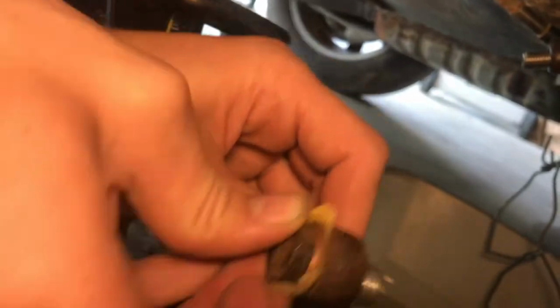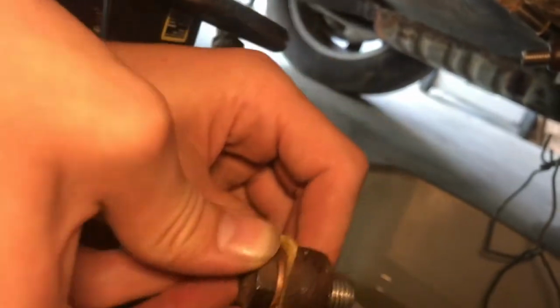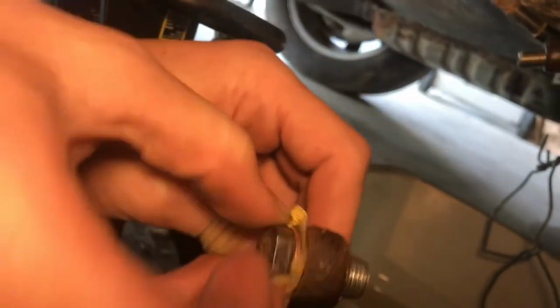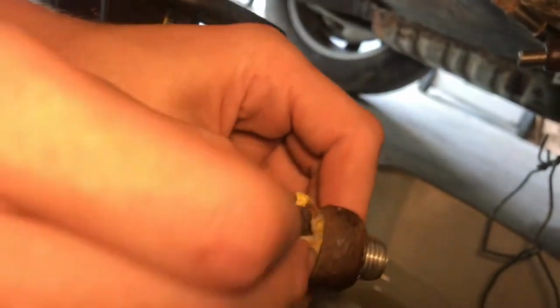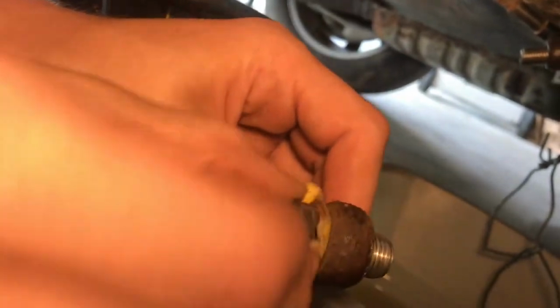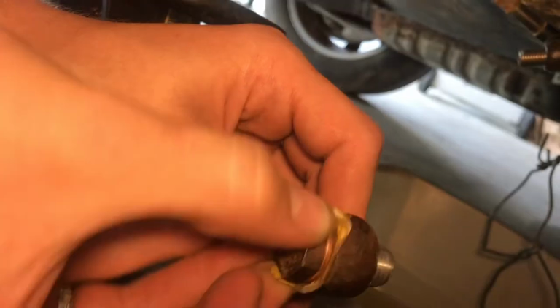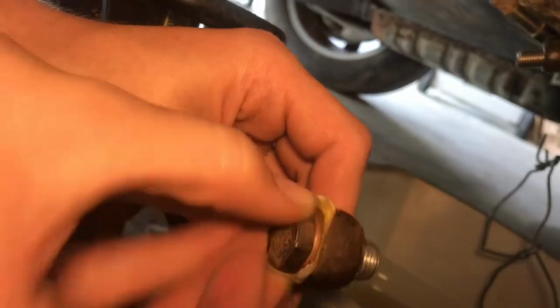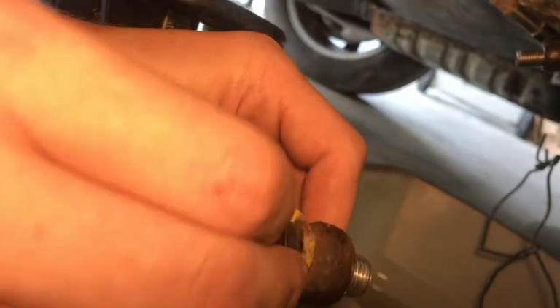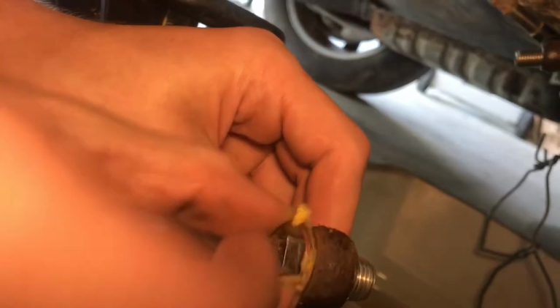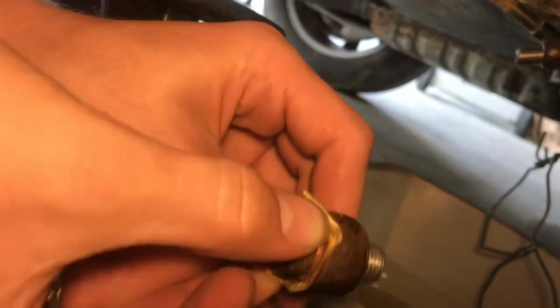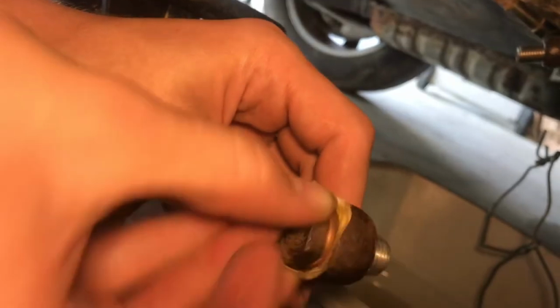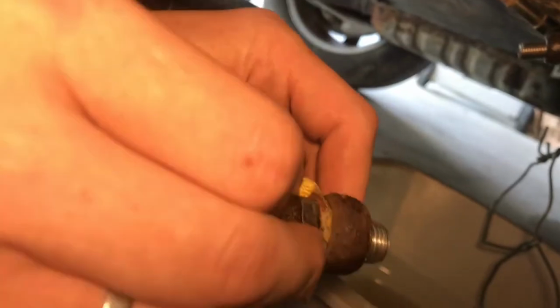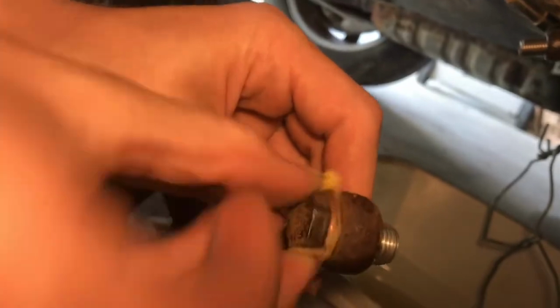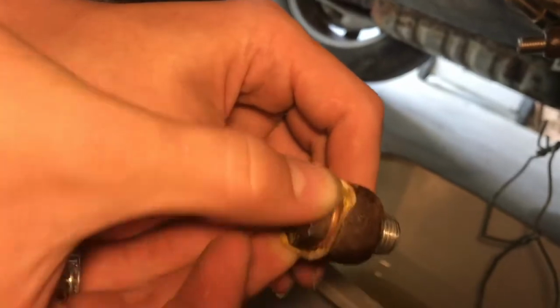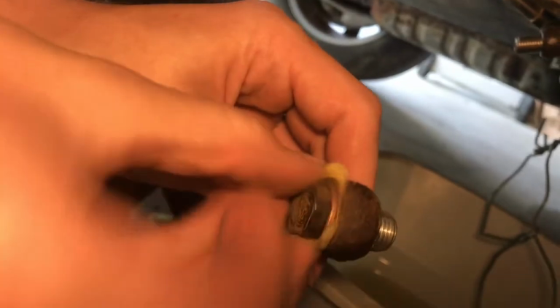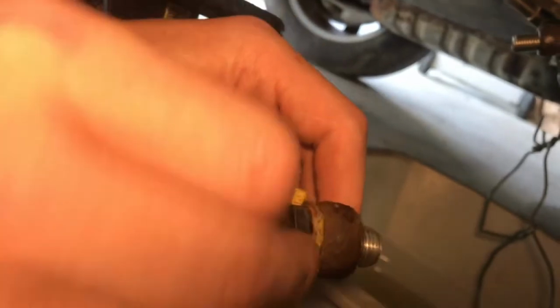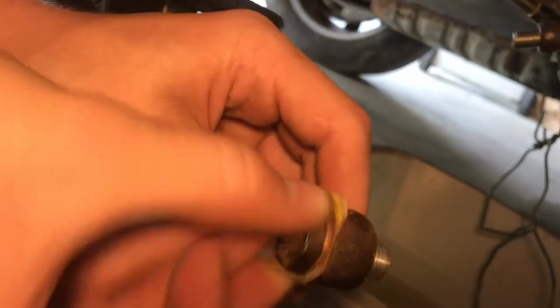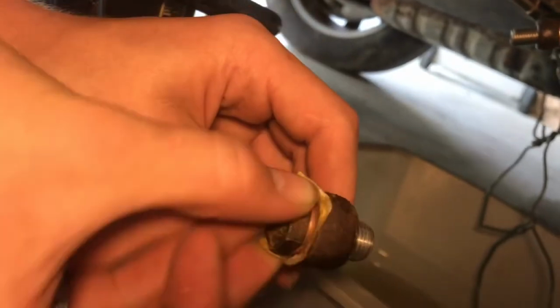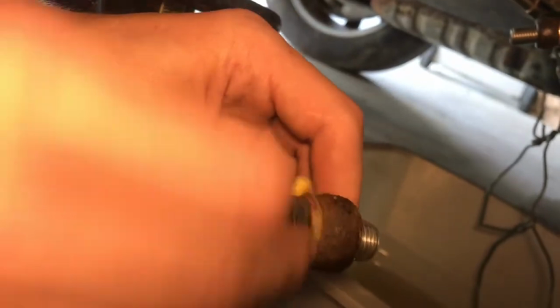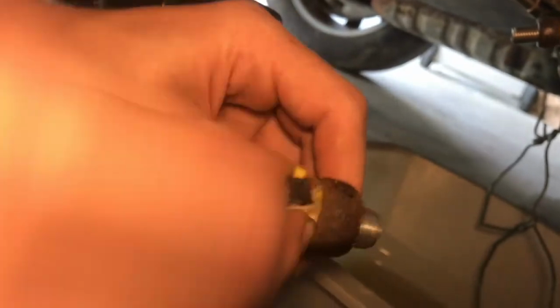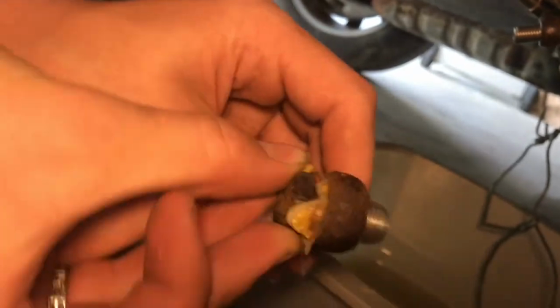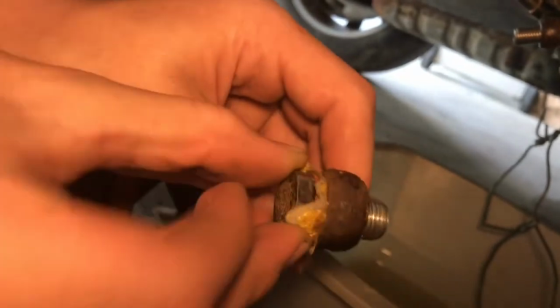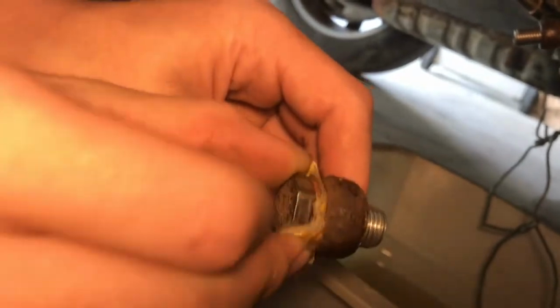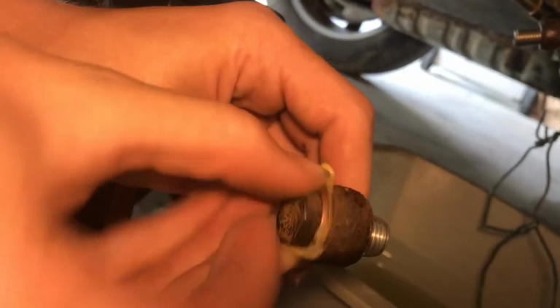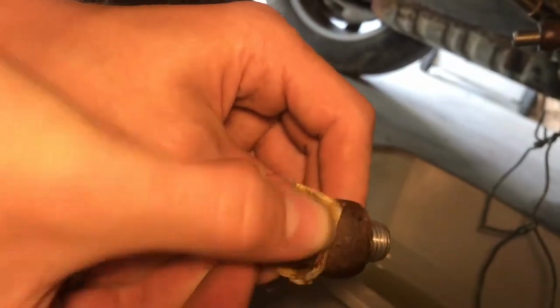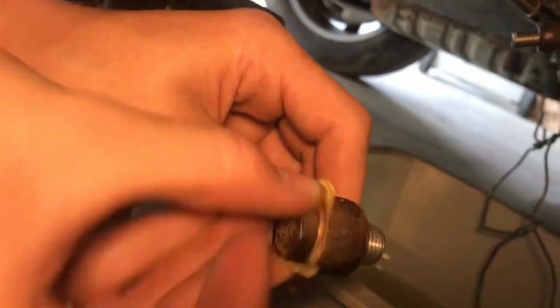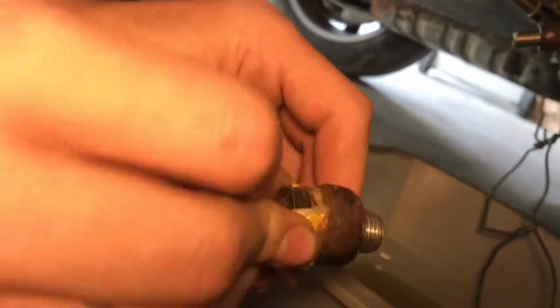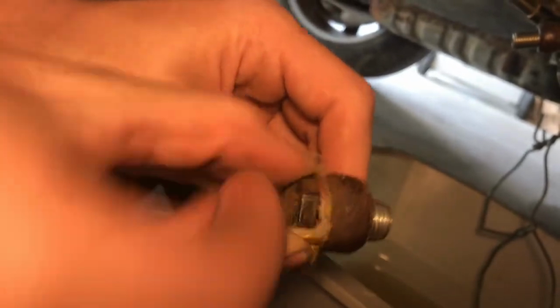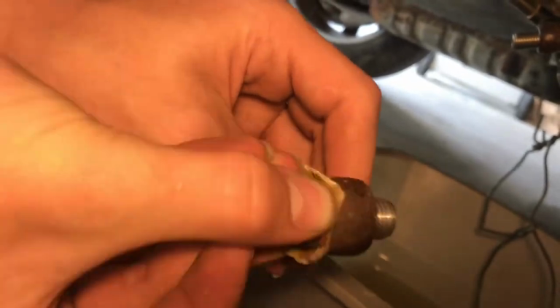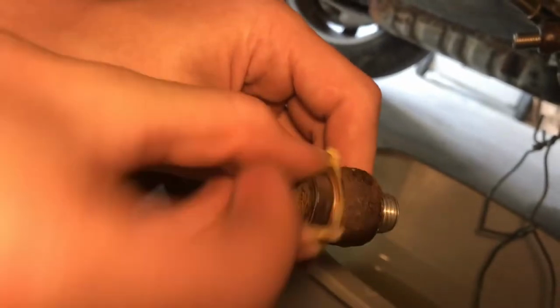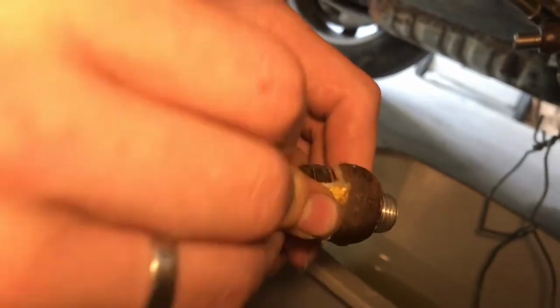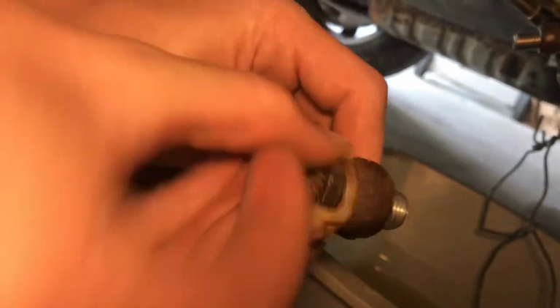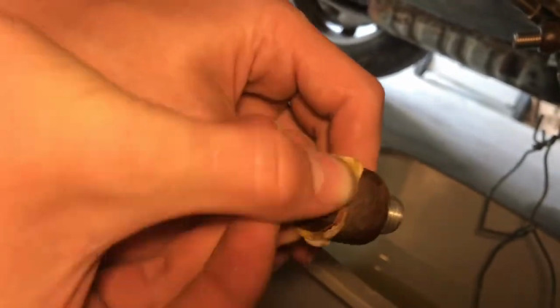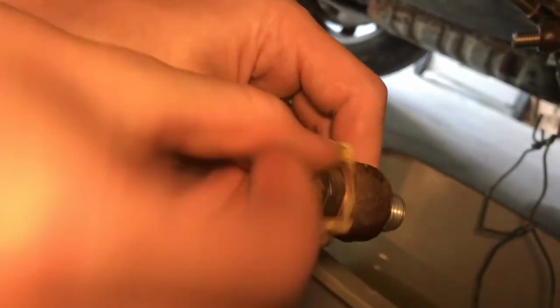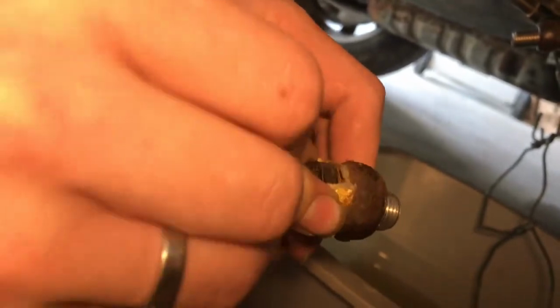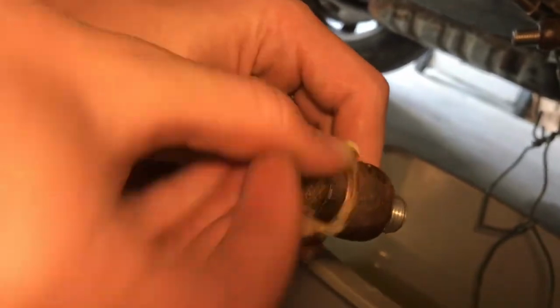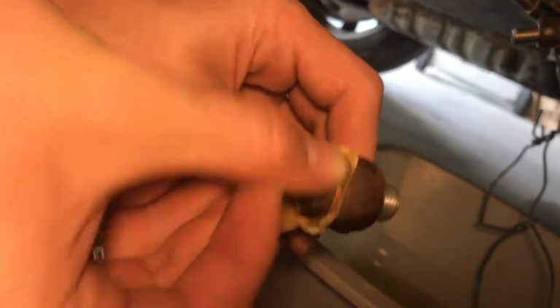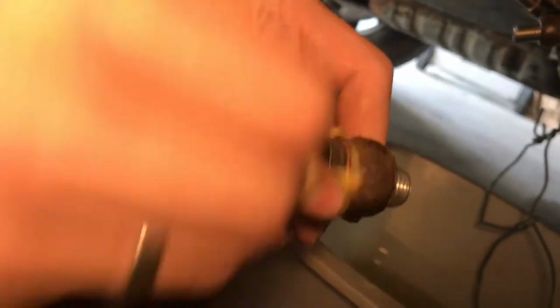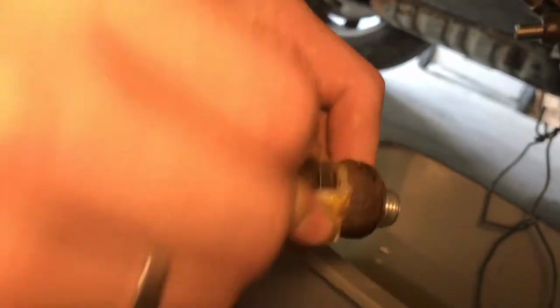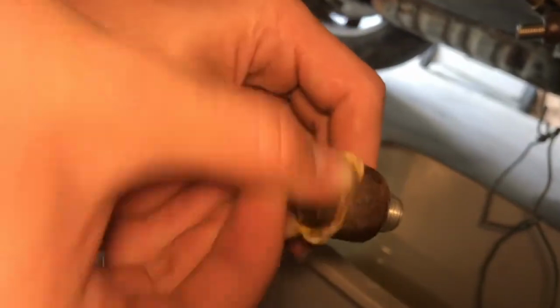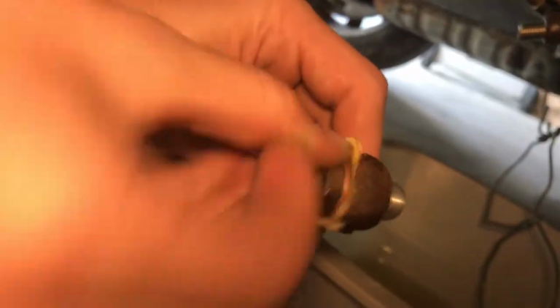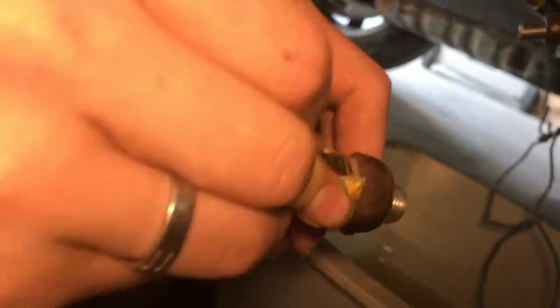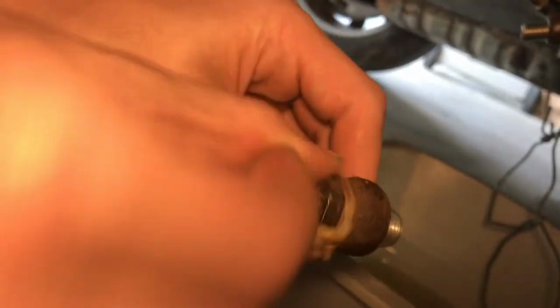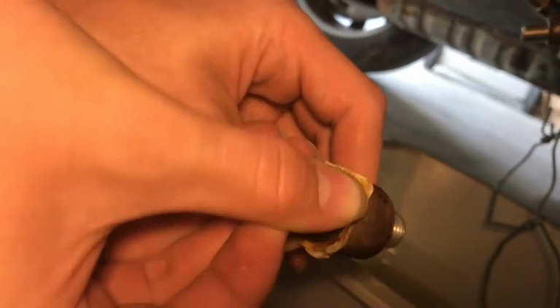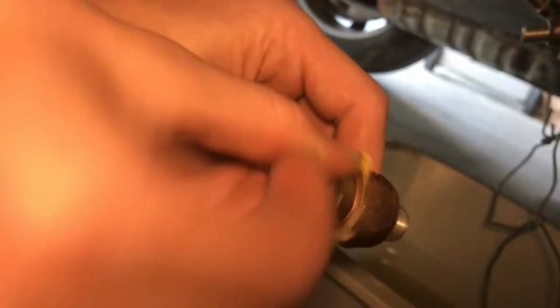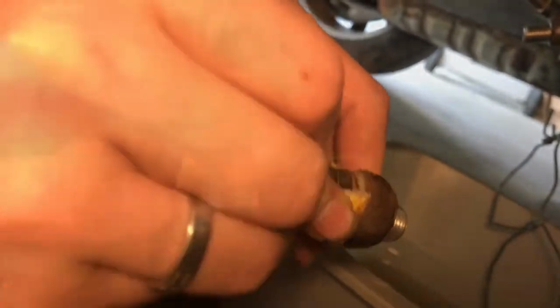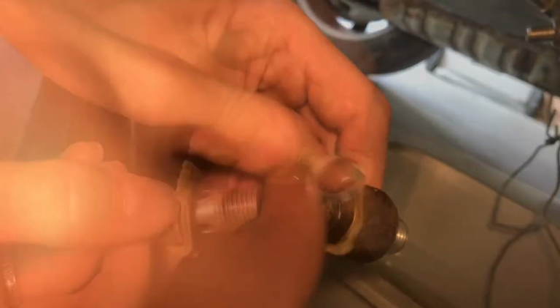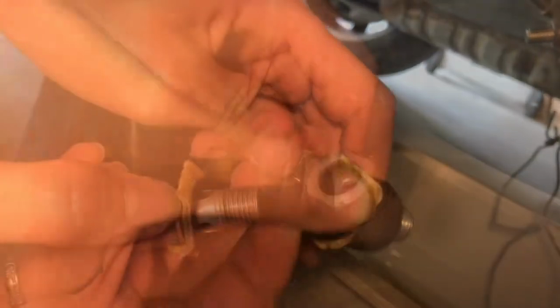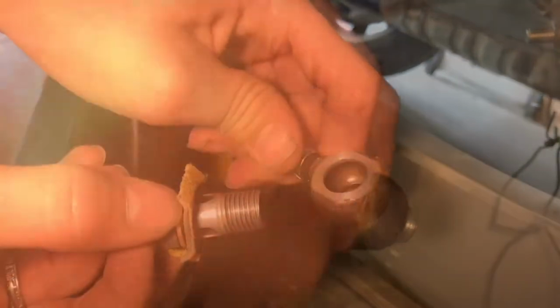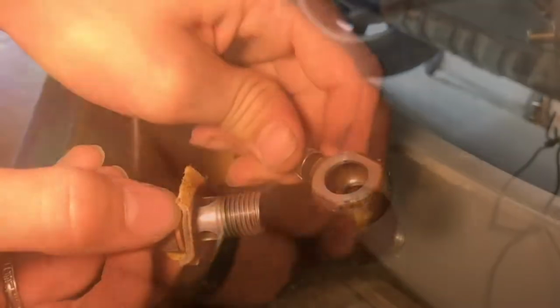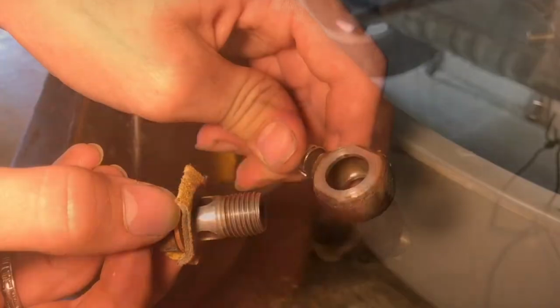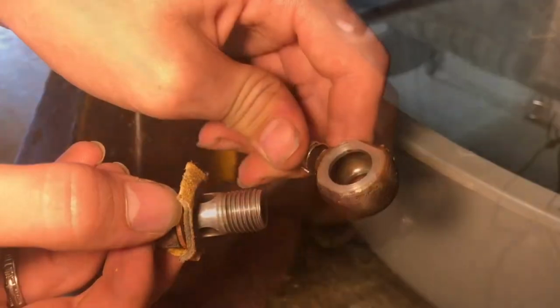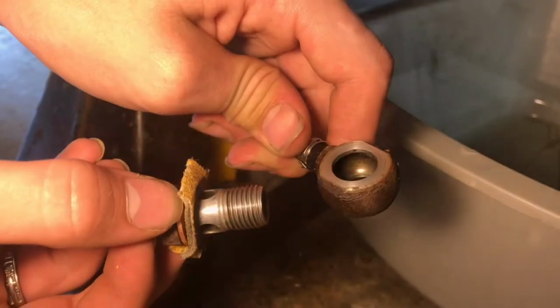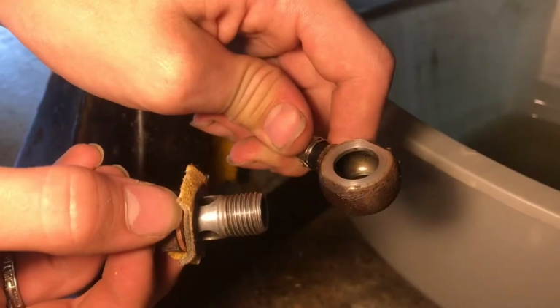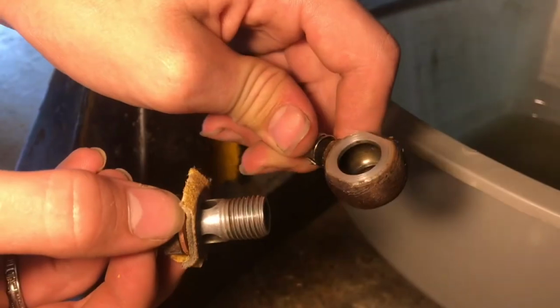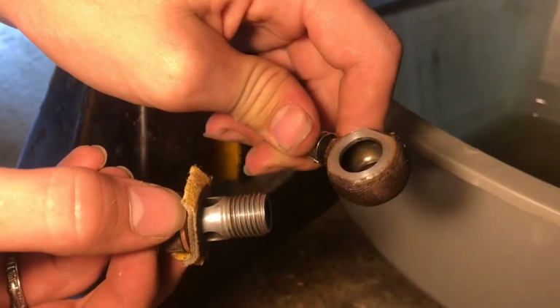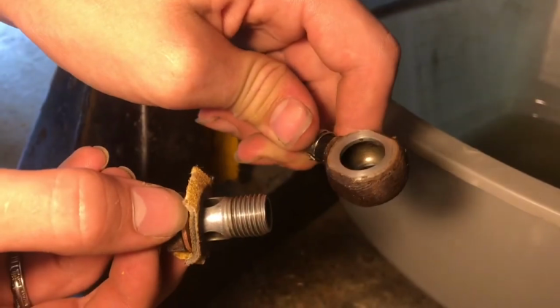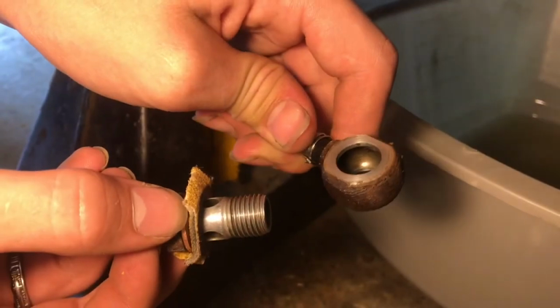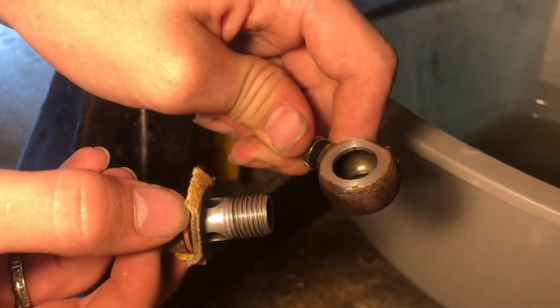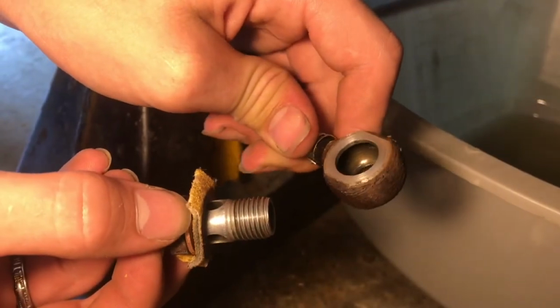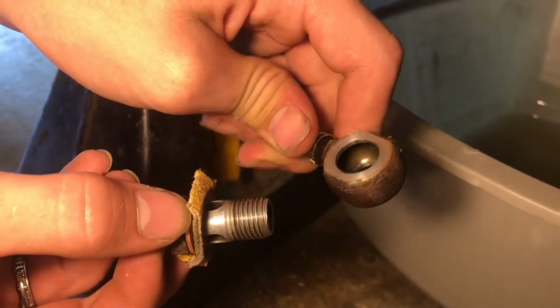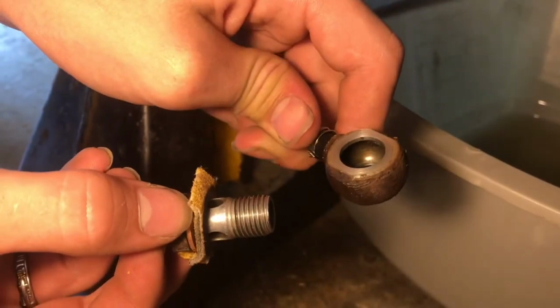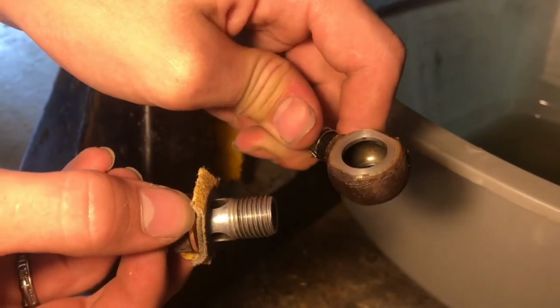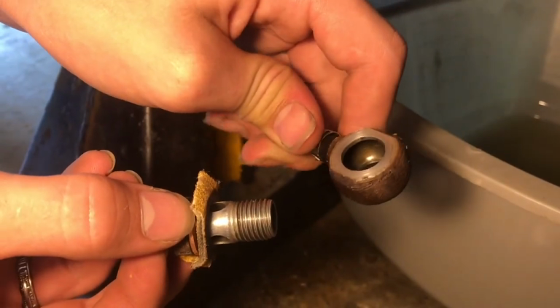With the crush washer on the bolt, we're actually going to clean up the banjo and make sure there's no rust or corrosion there. You can see how much cleaner that is.